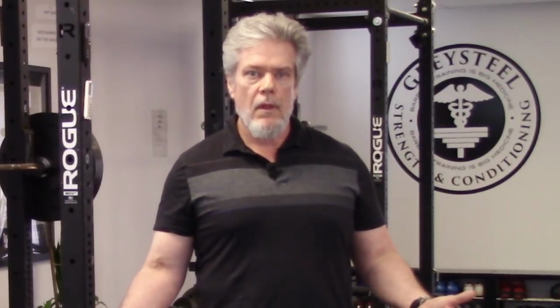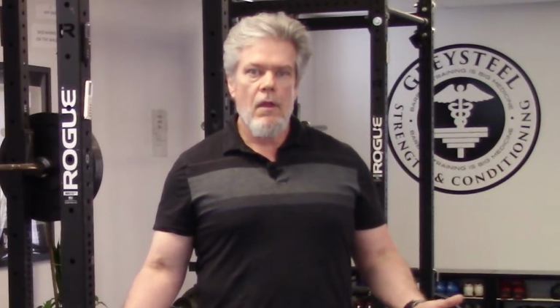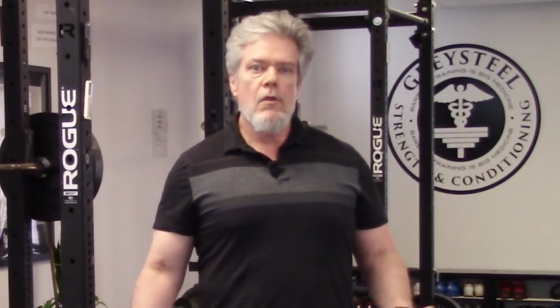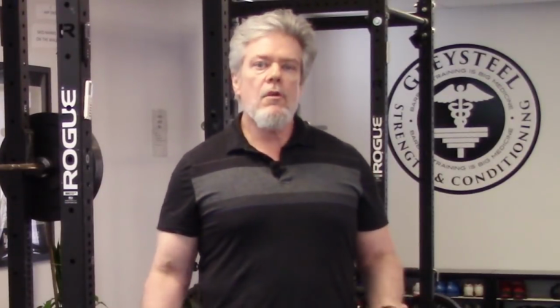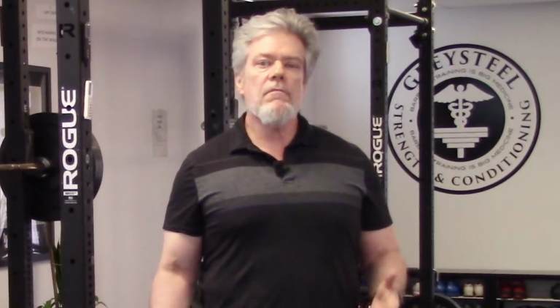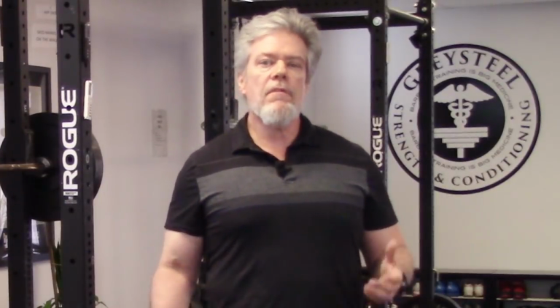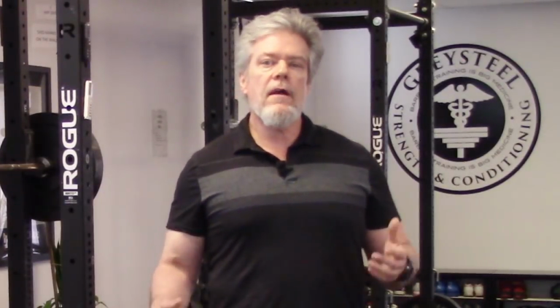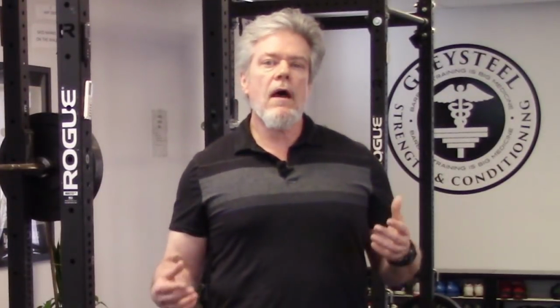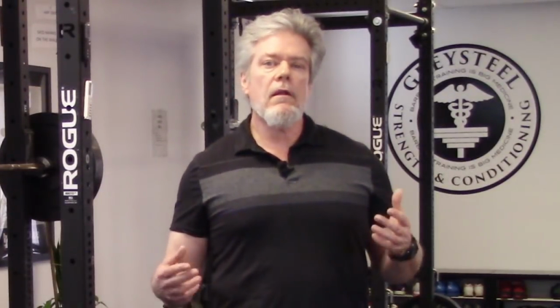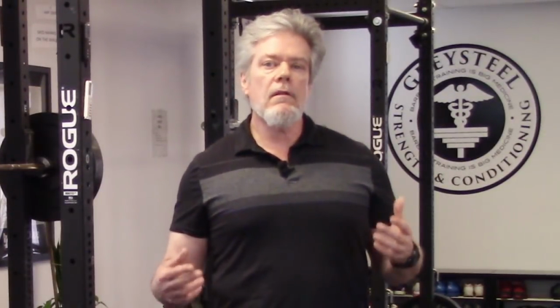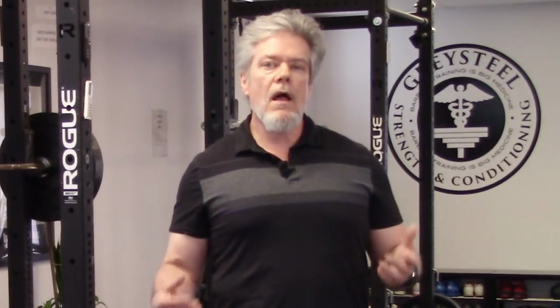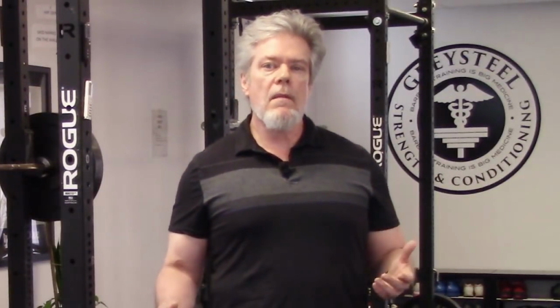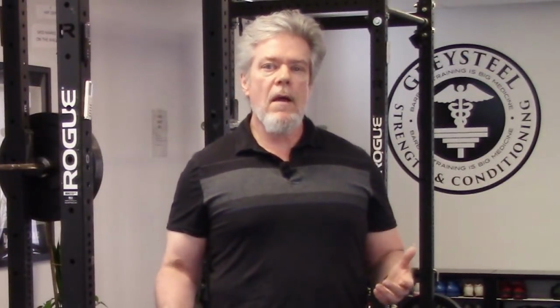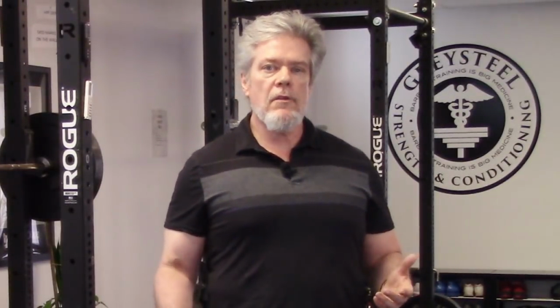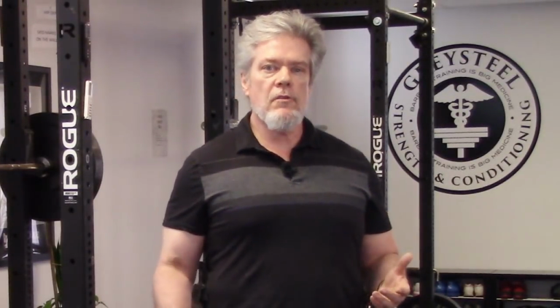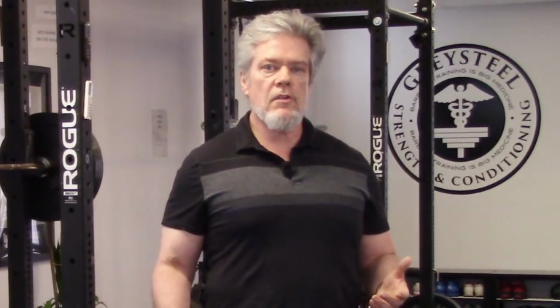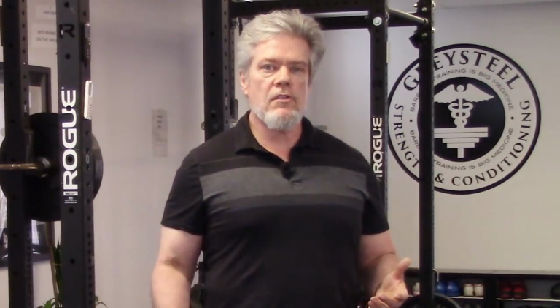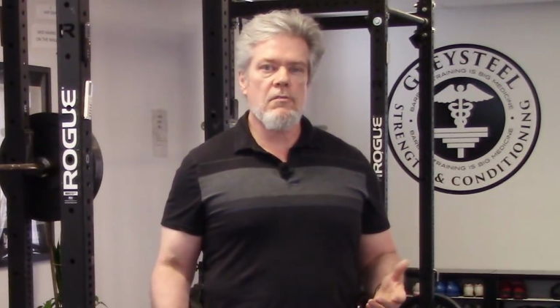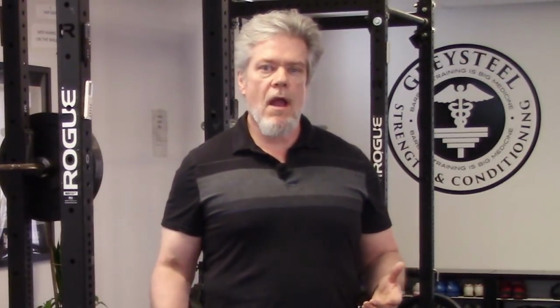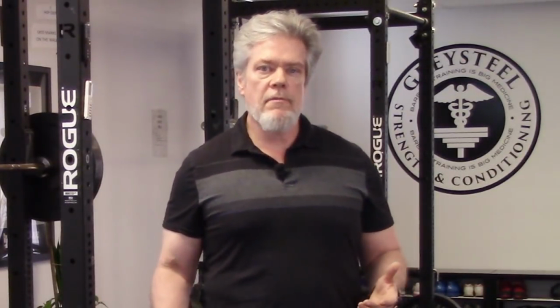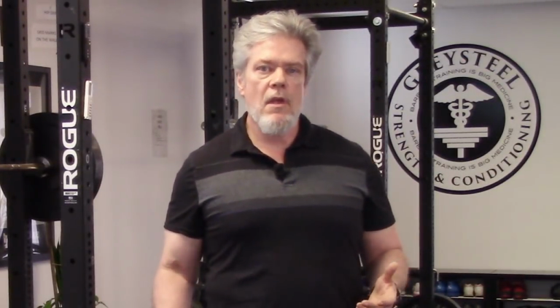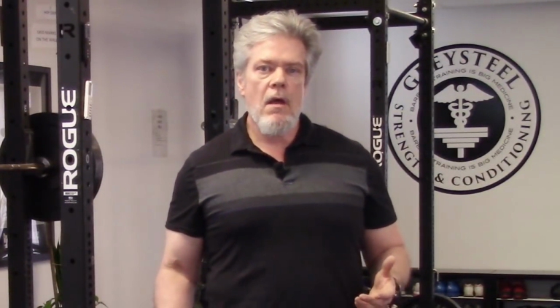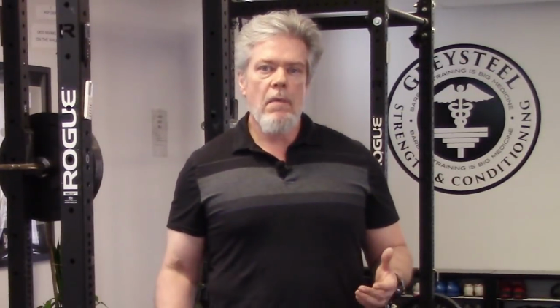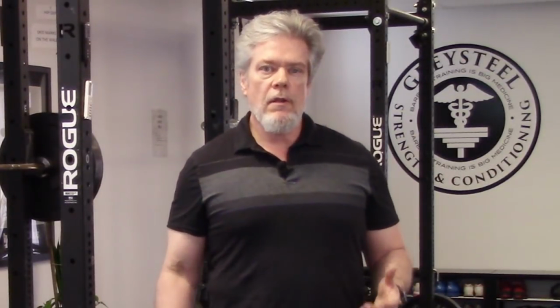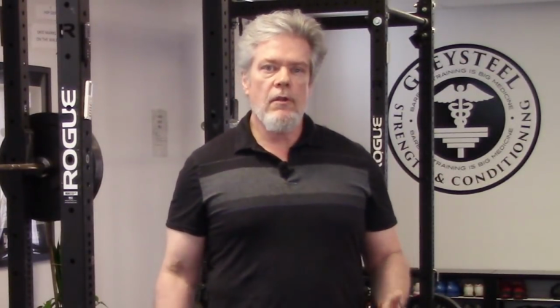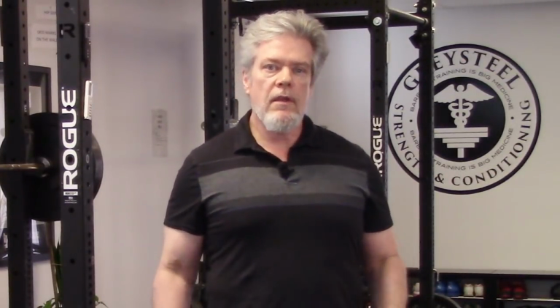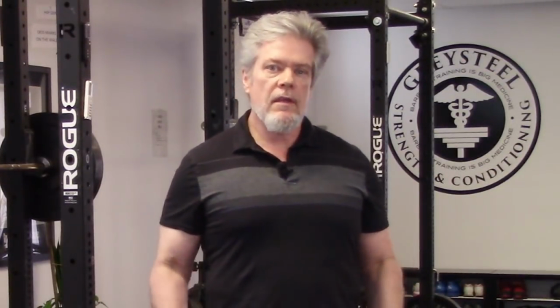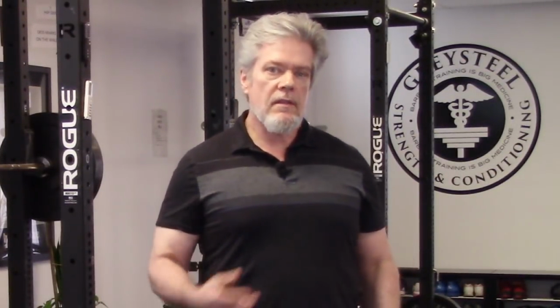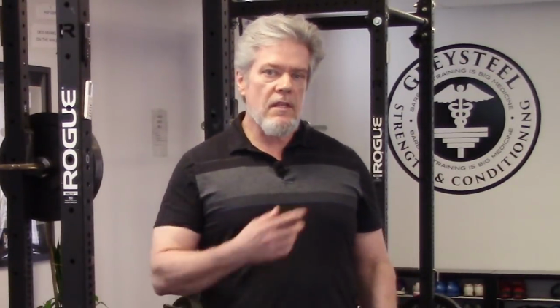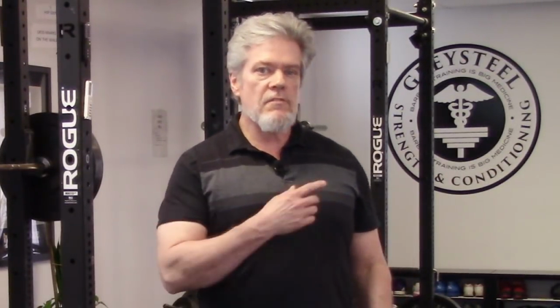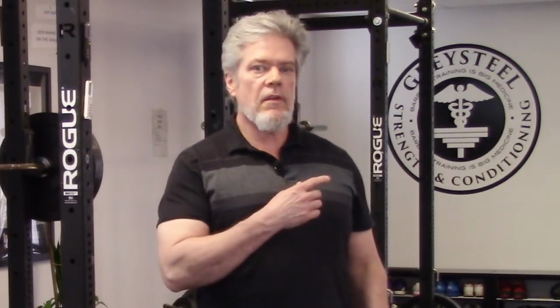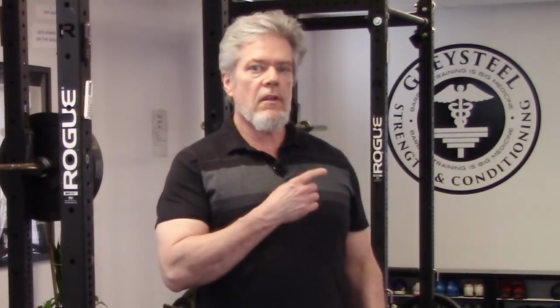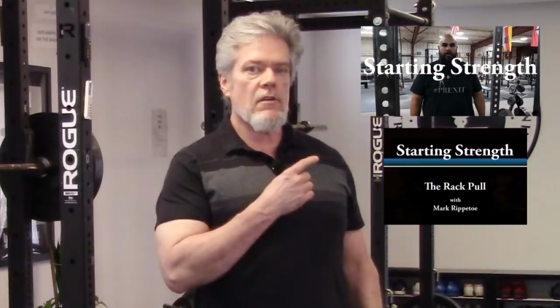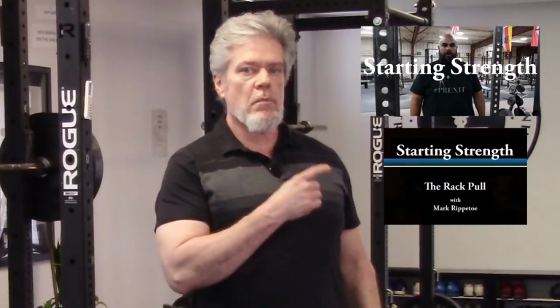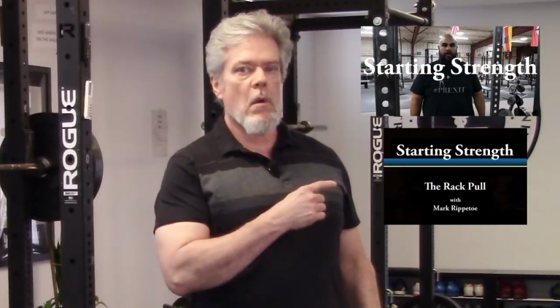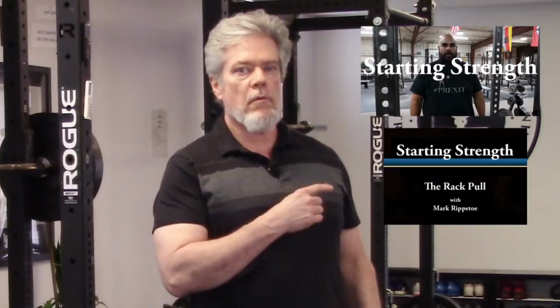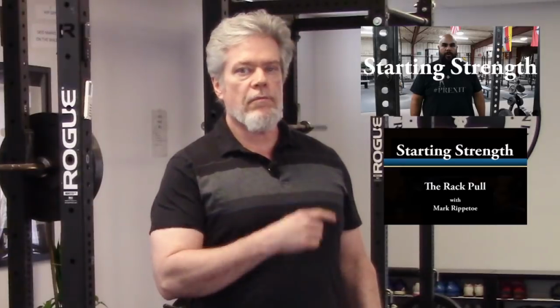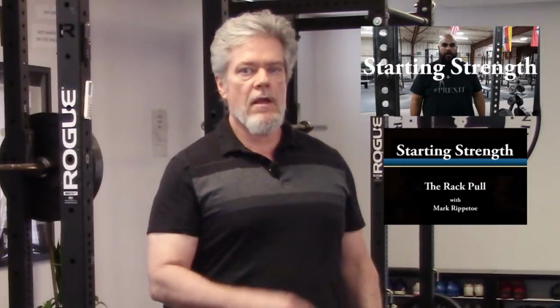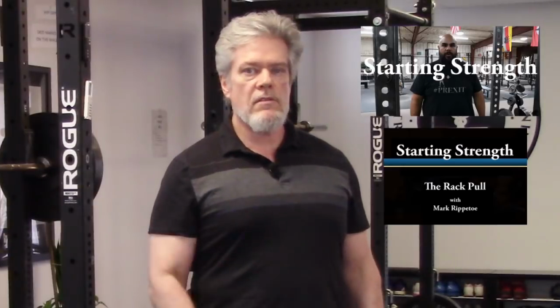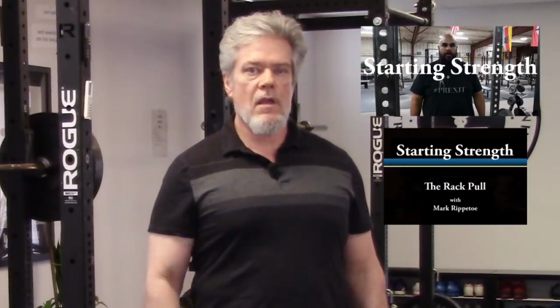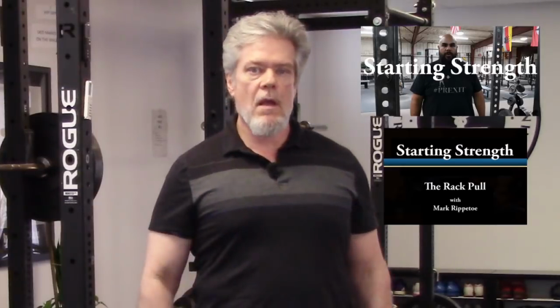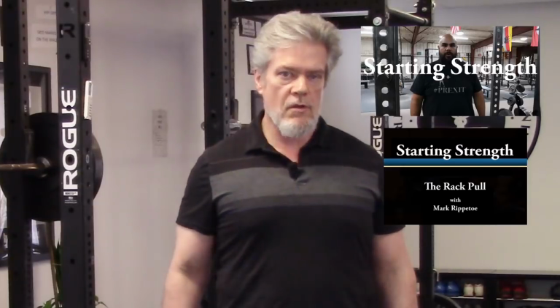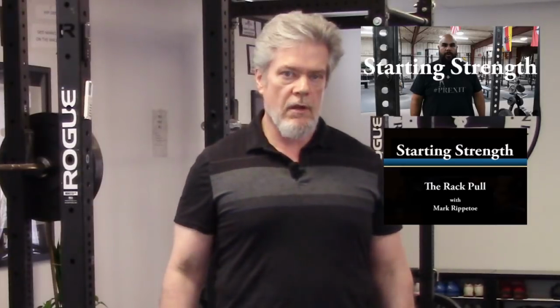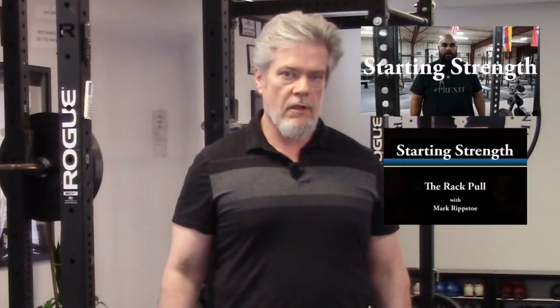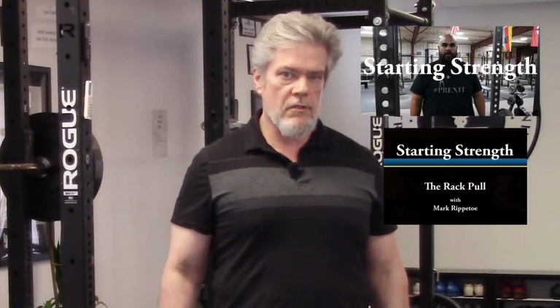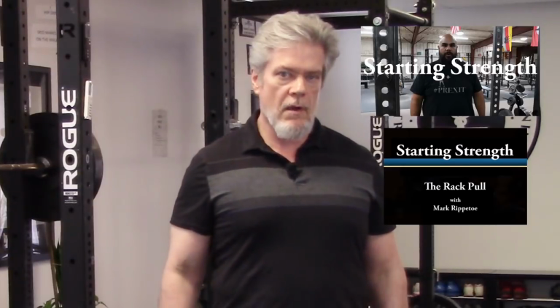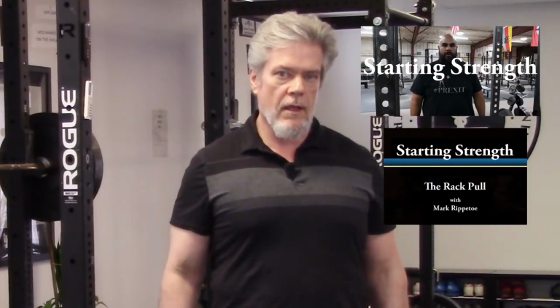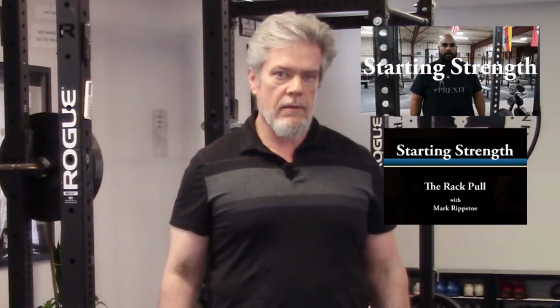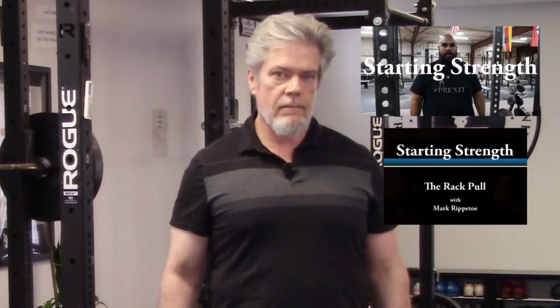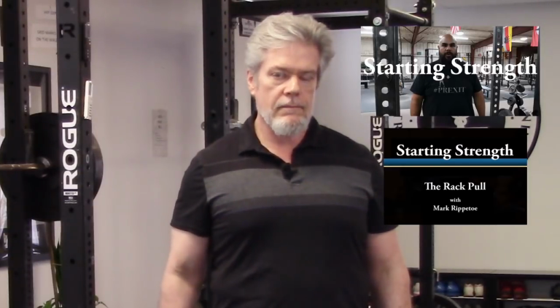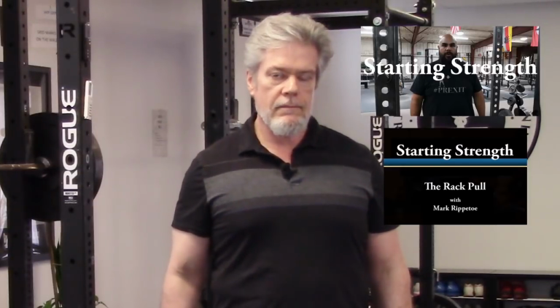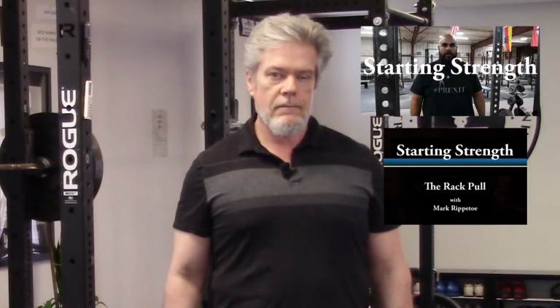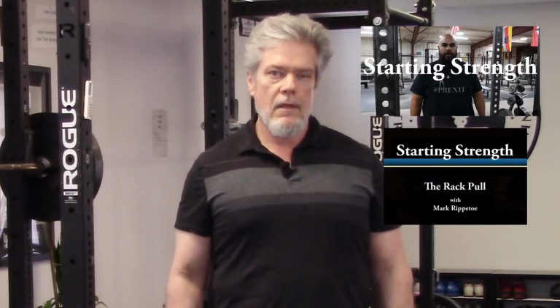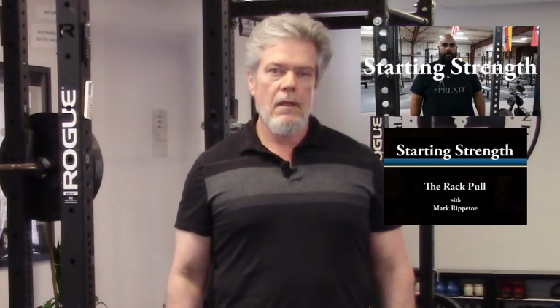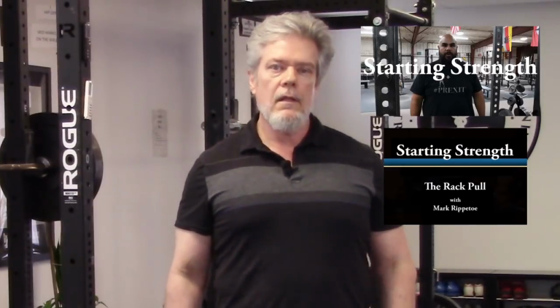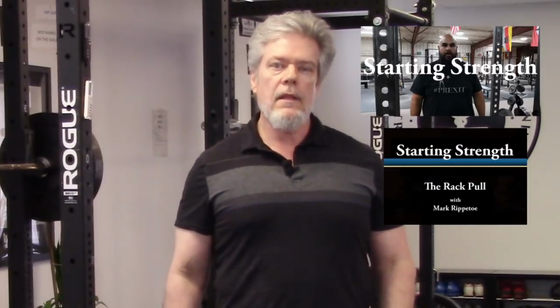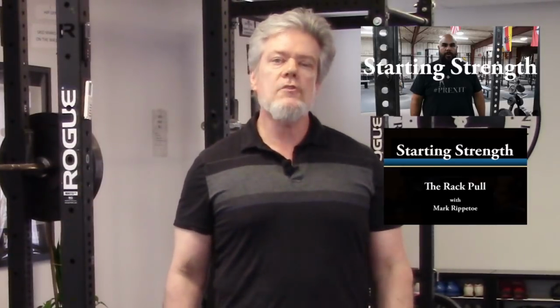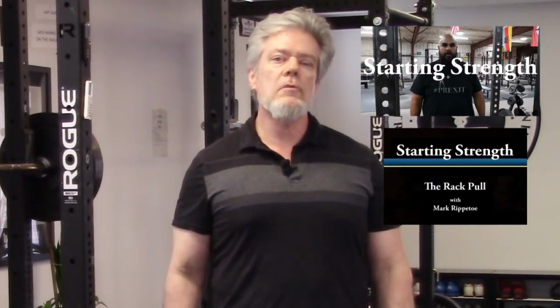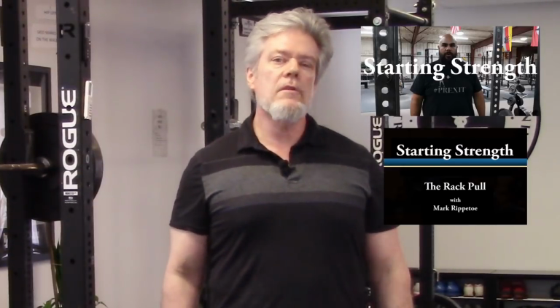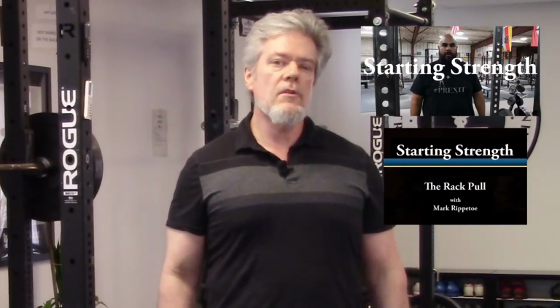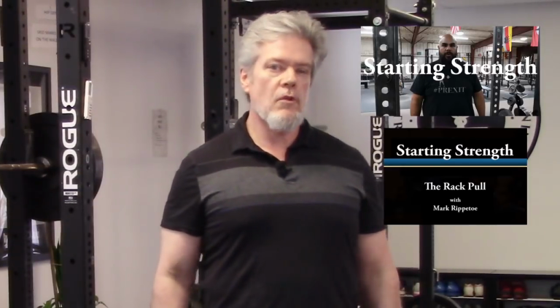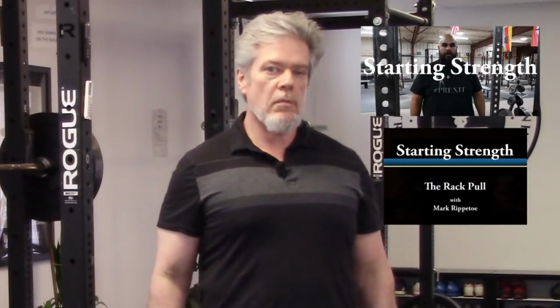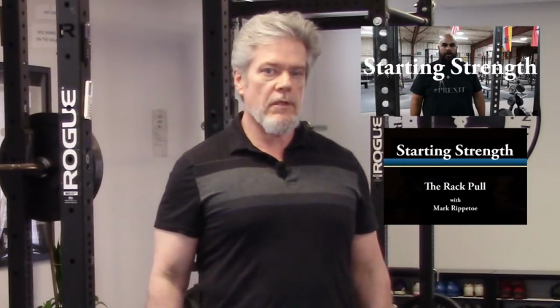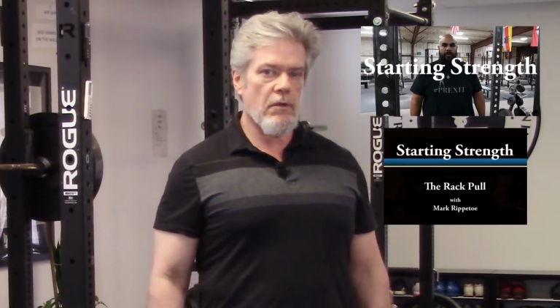You can find out a lot about using straps by looking at videos from our friends at Starting Strength. Links are in the description.